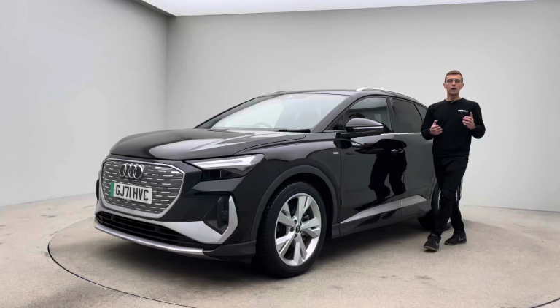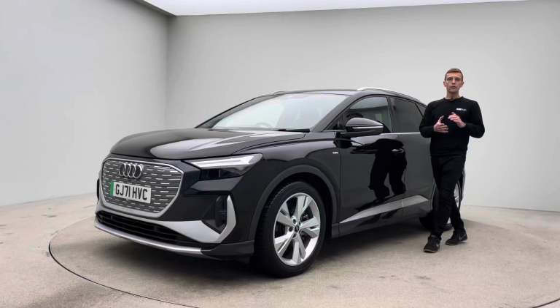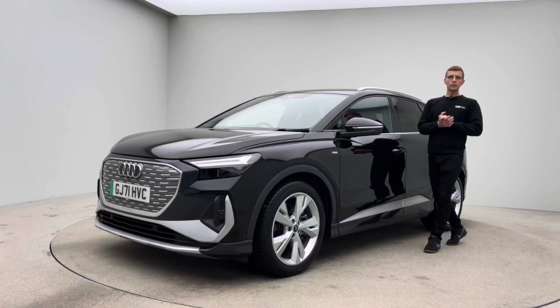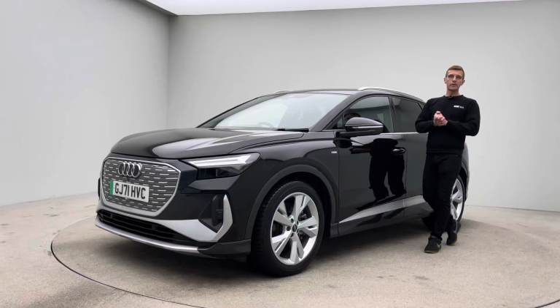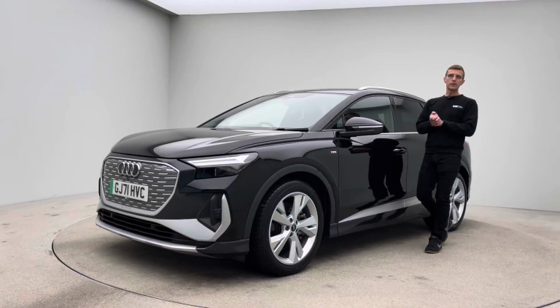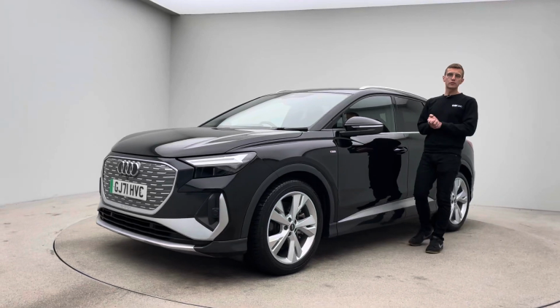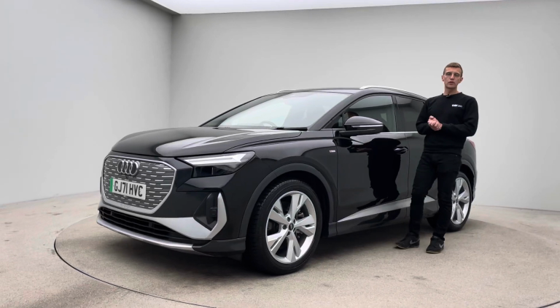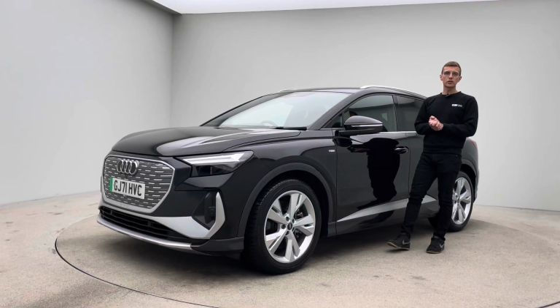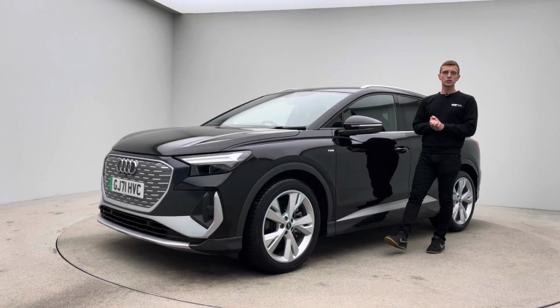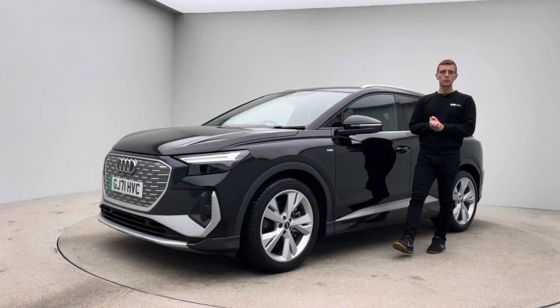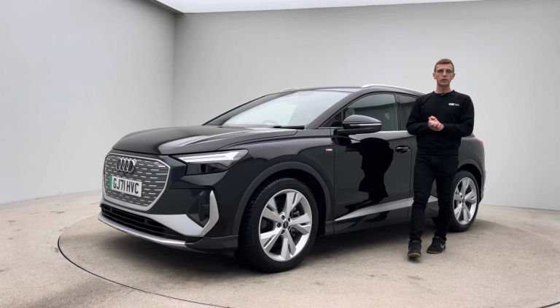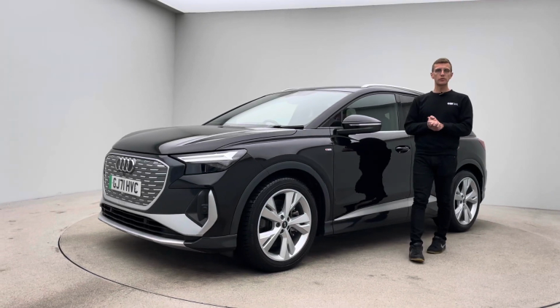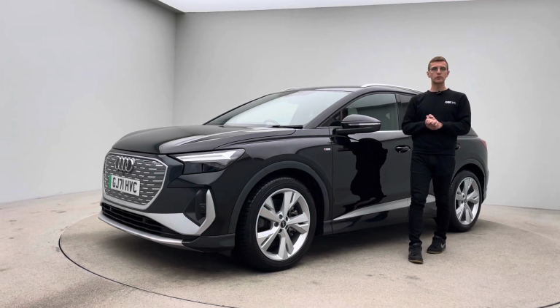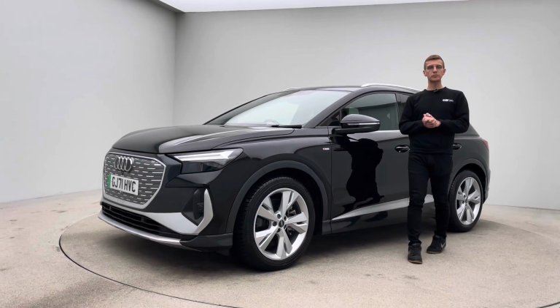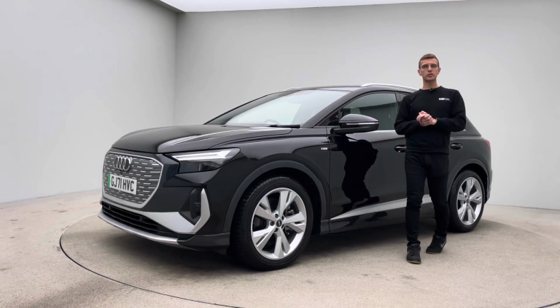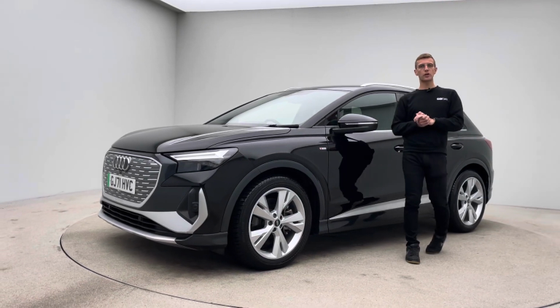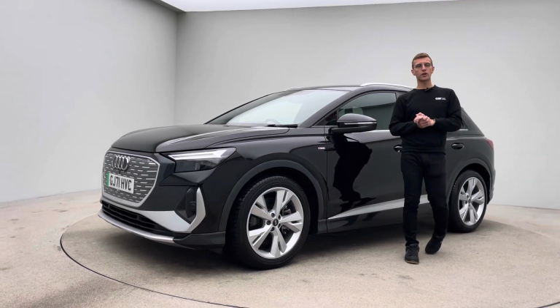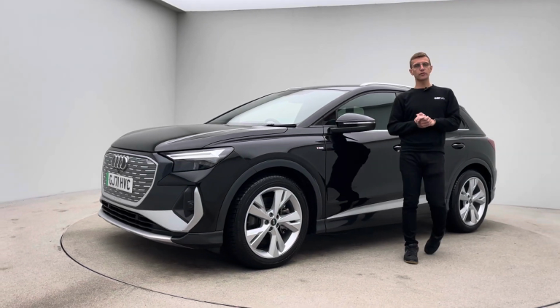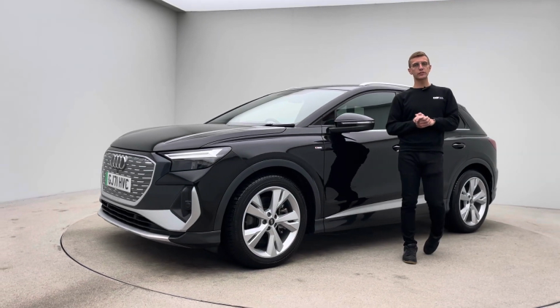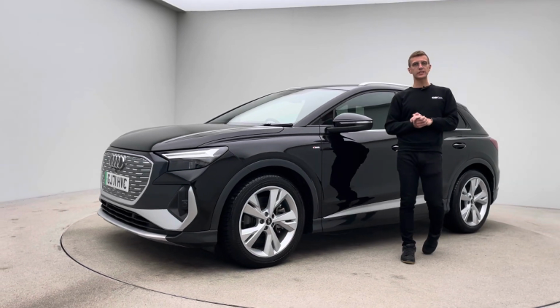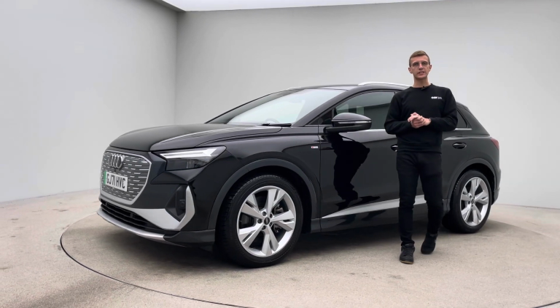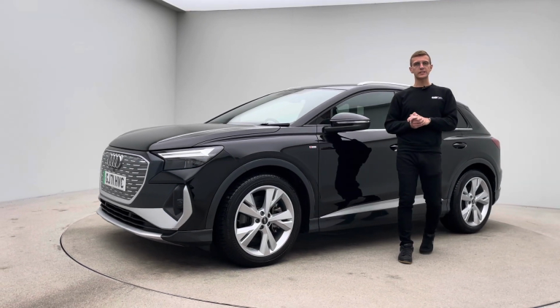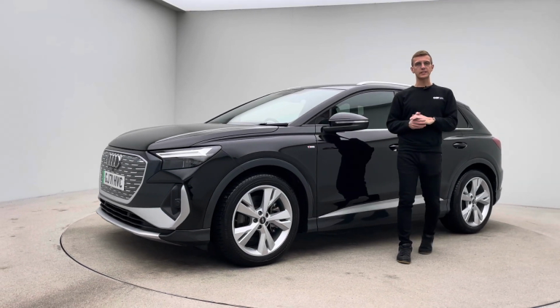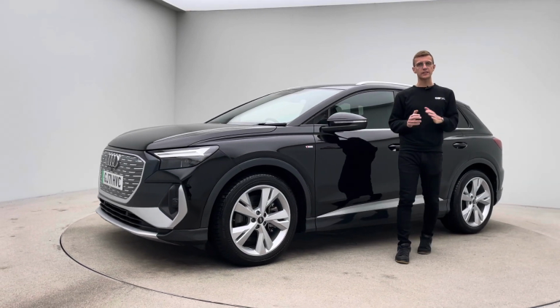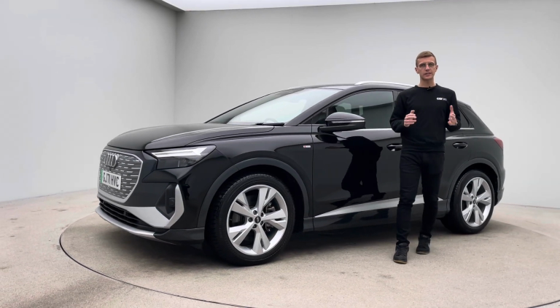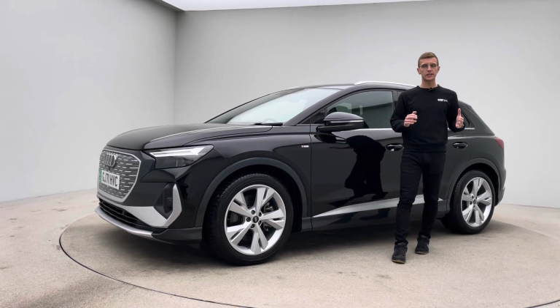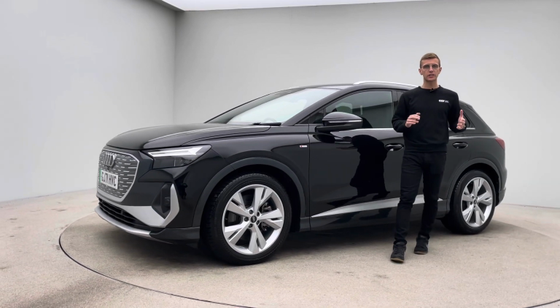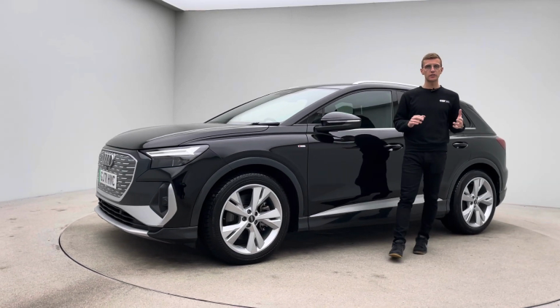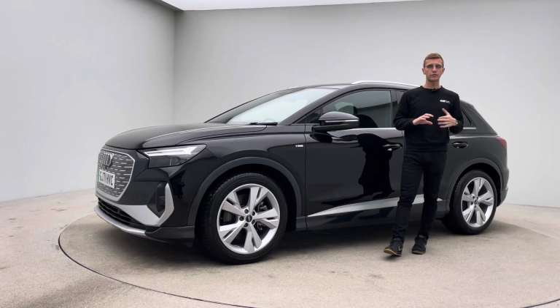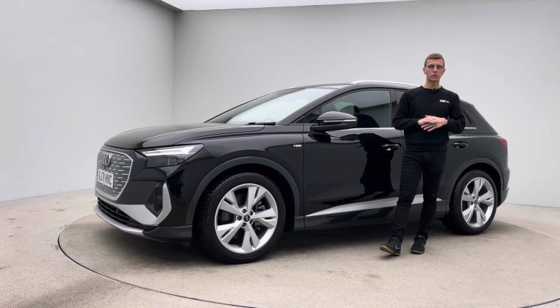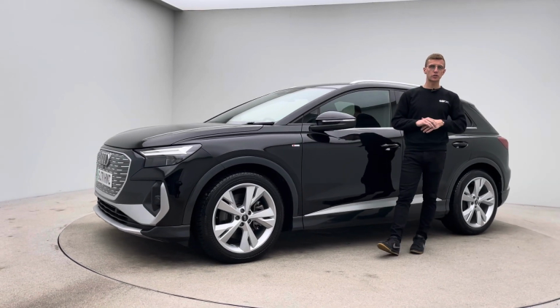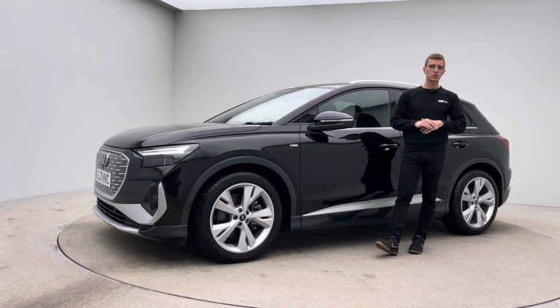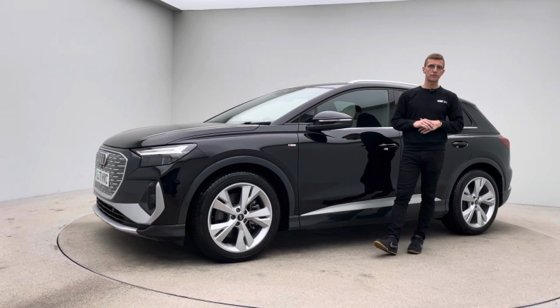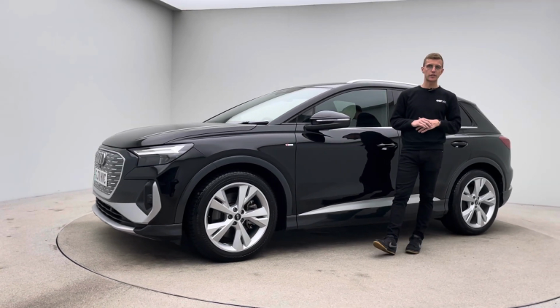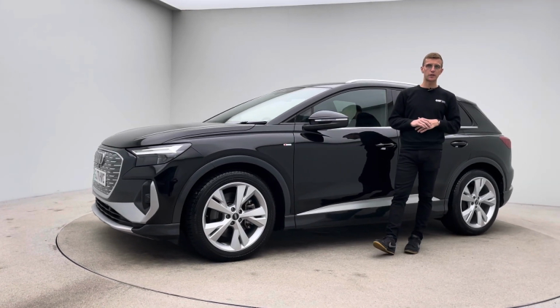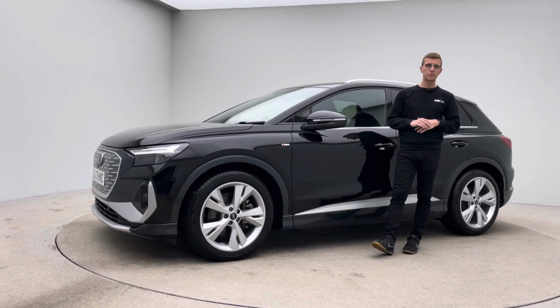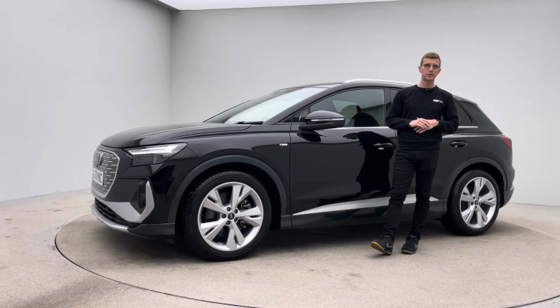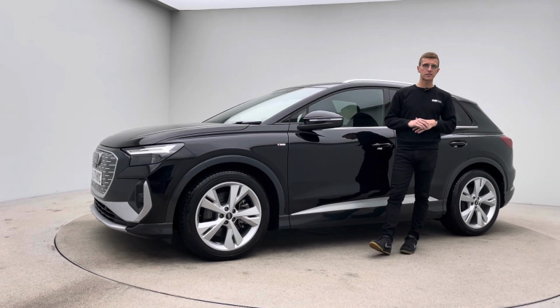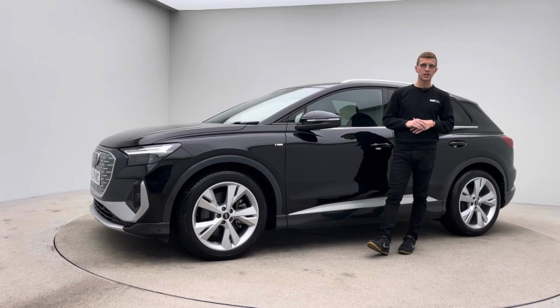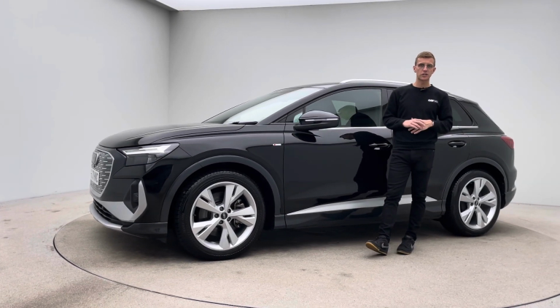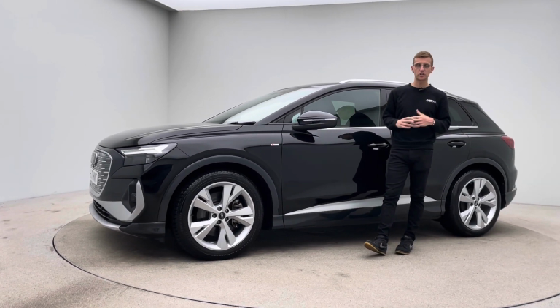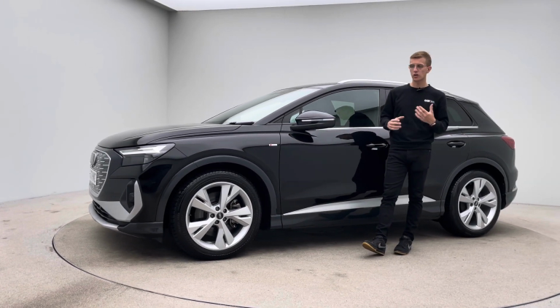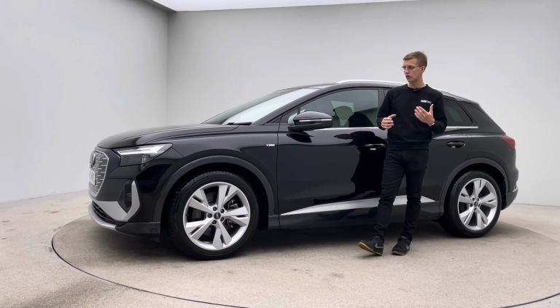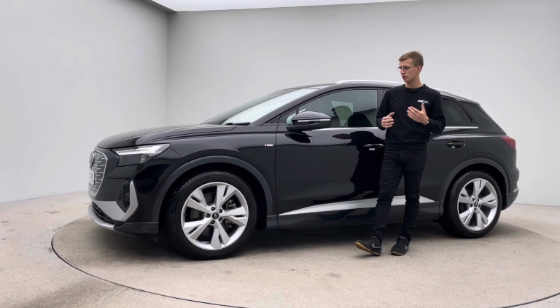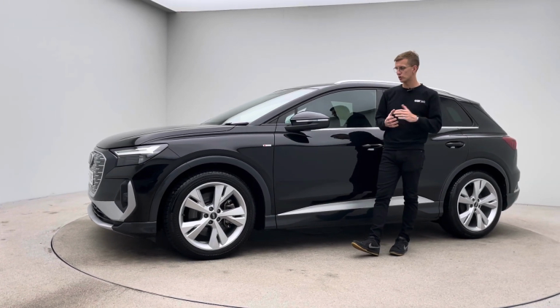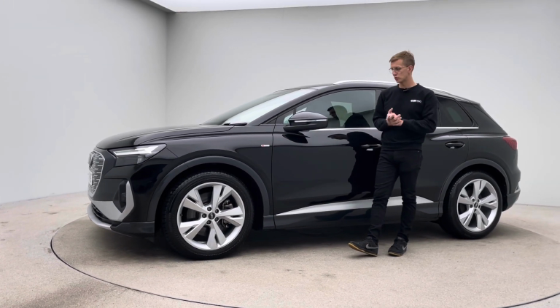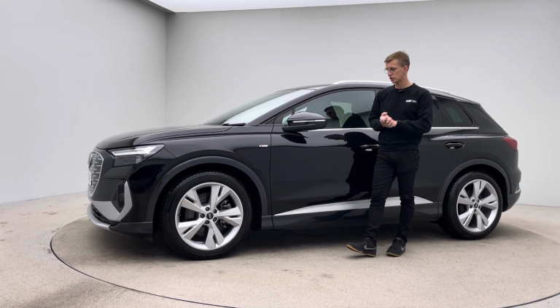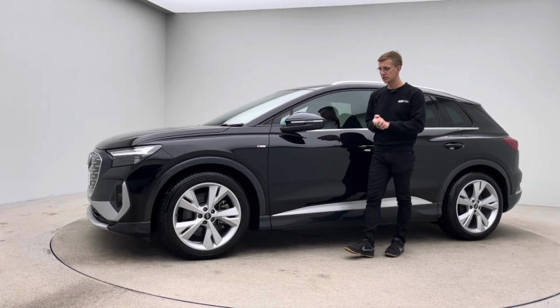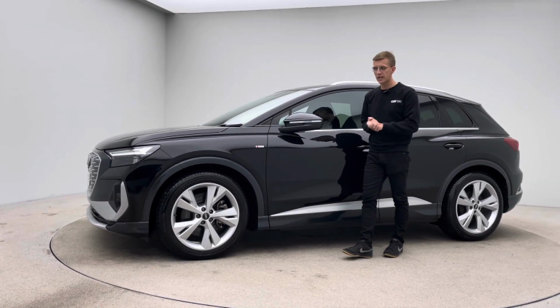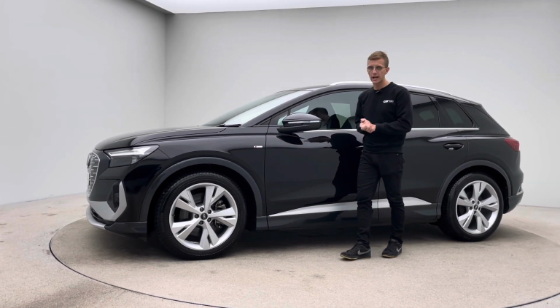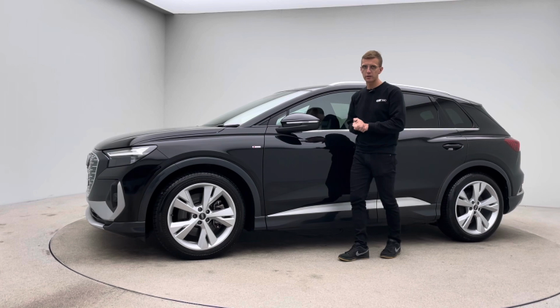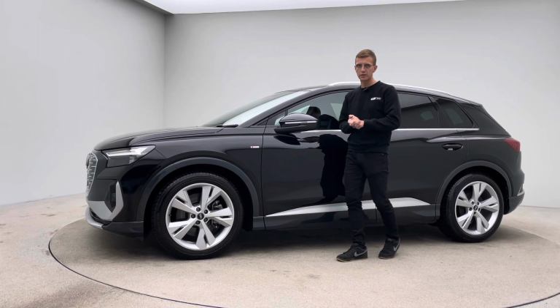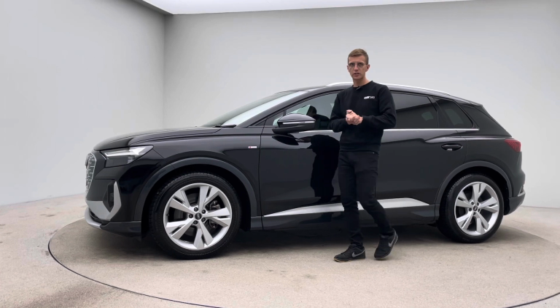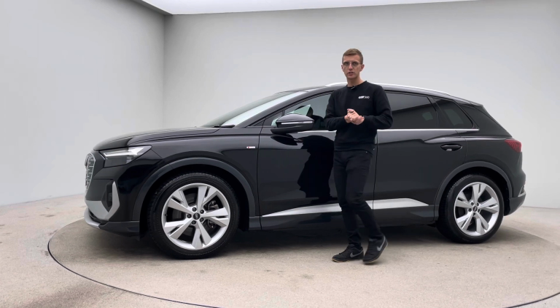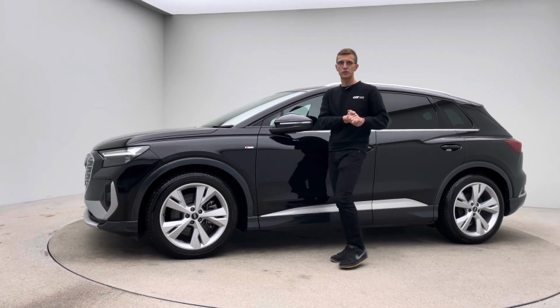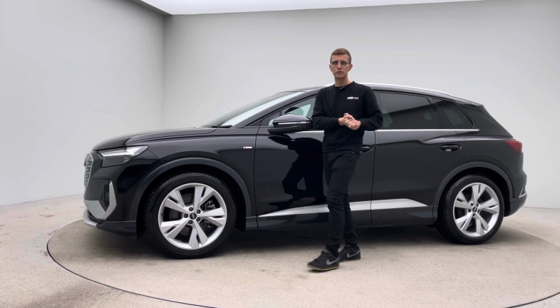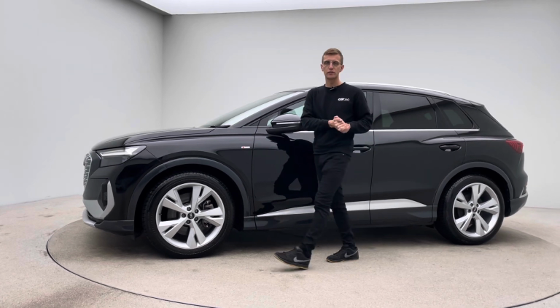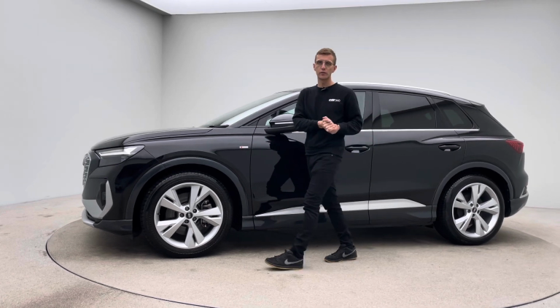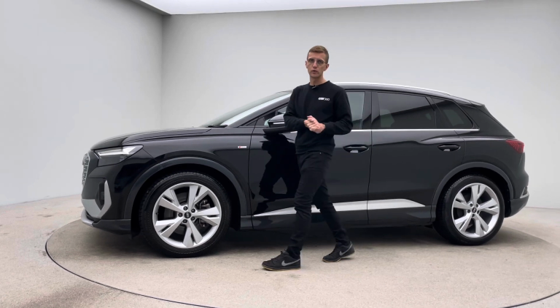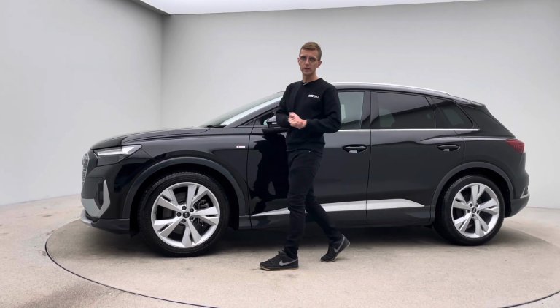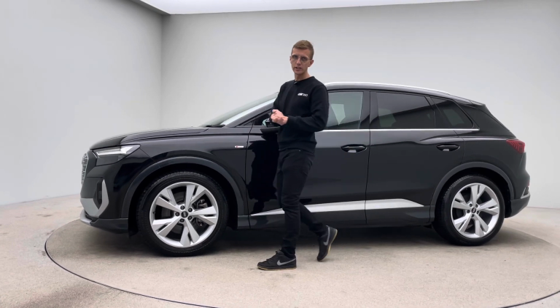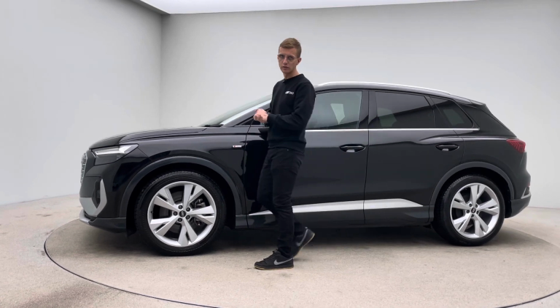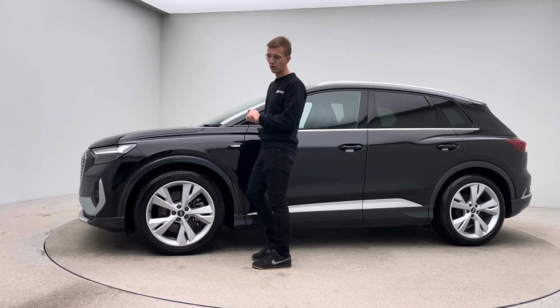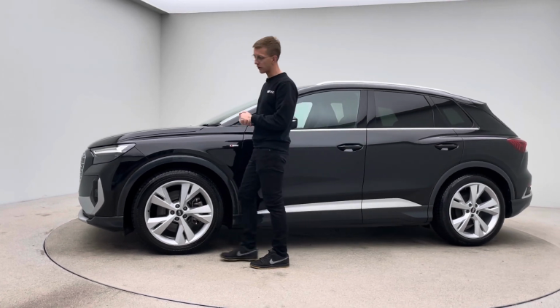Hello, my name is Ross, welcome to Car360 and thank you for watching our video presentation on our gorgeous Audi Q4 e-tron.